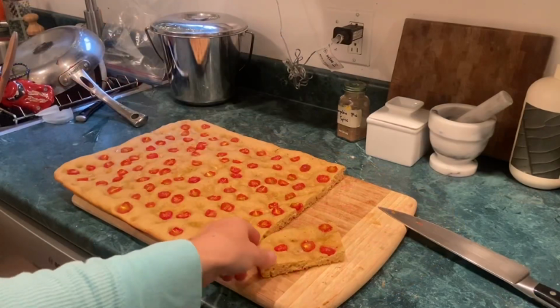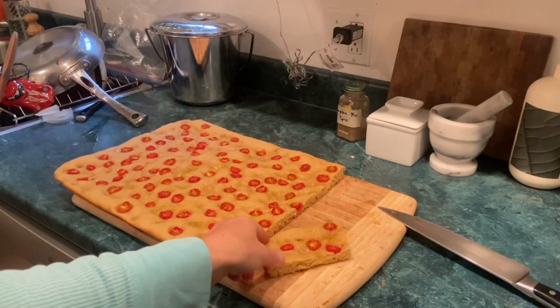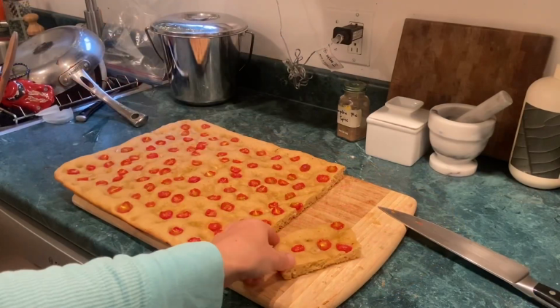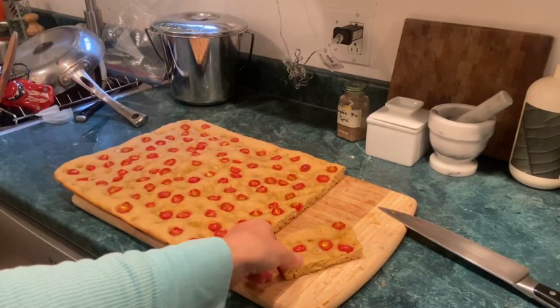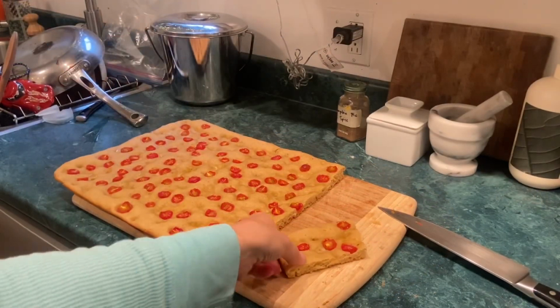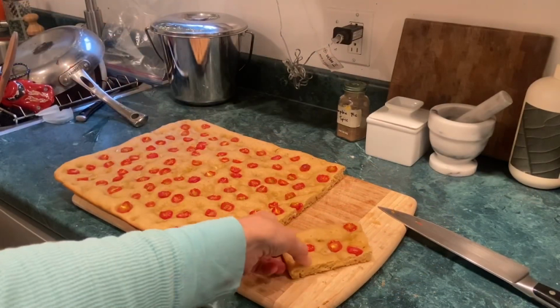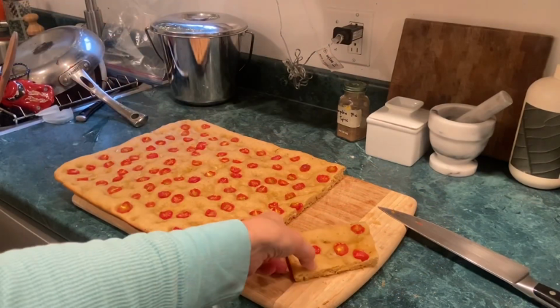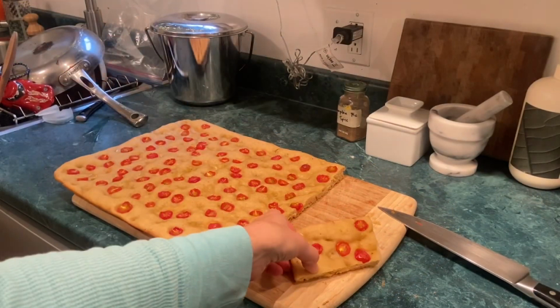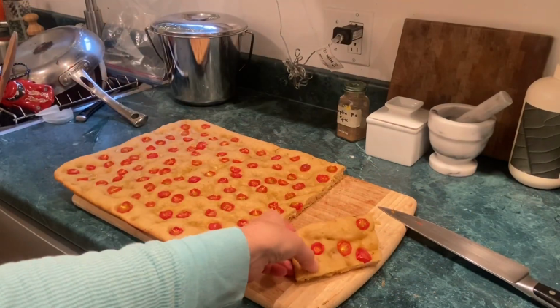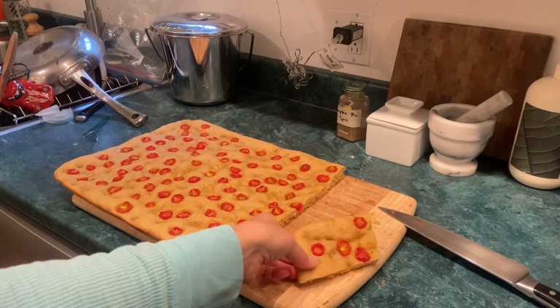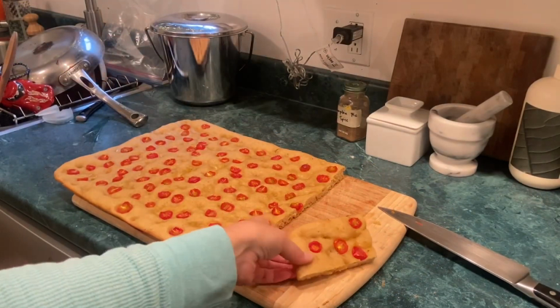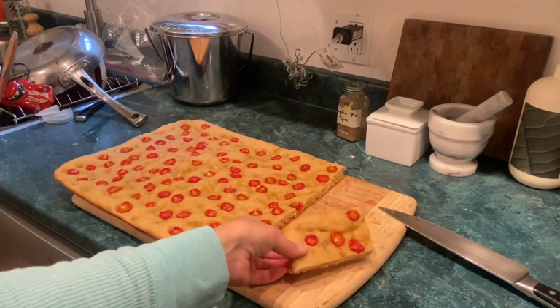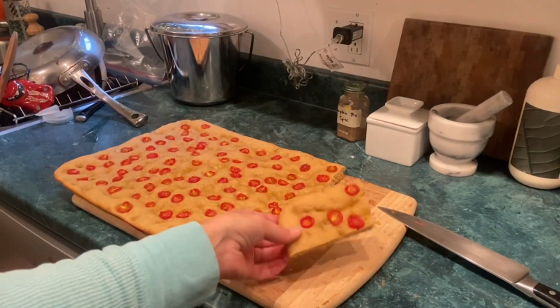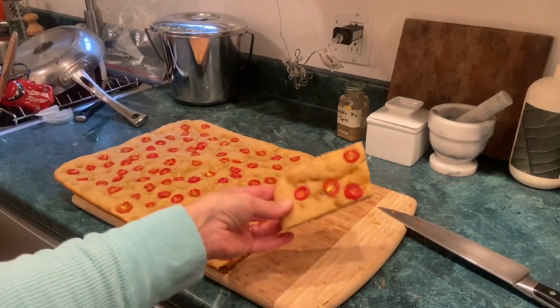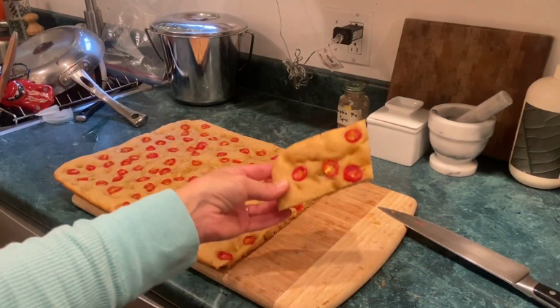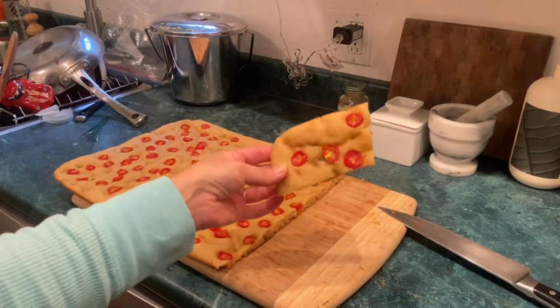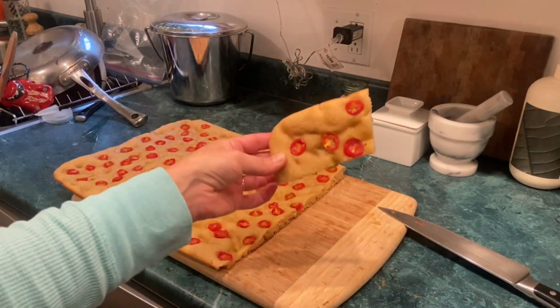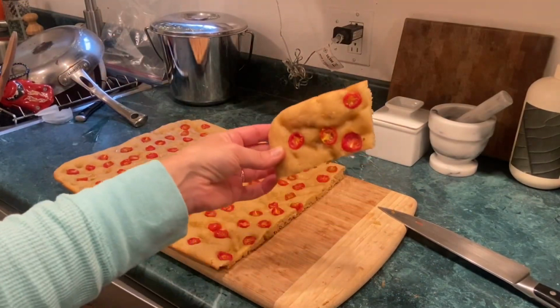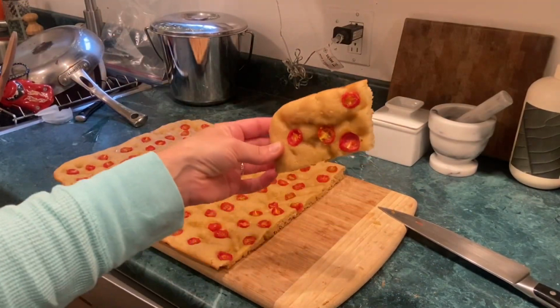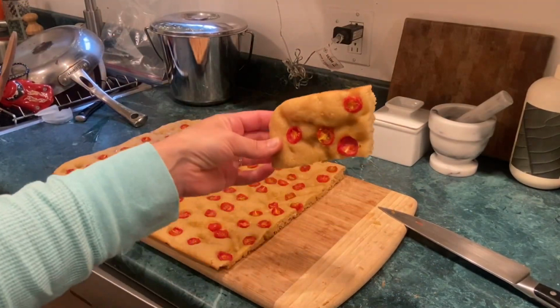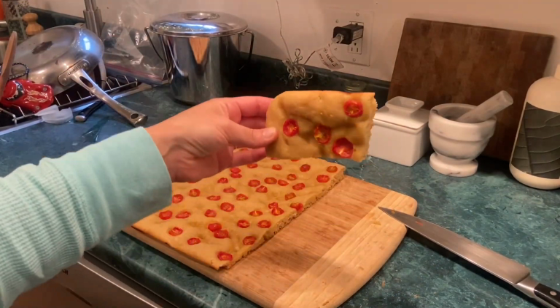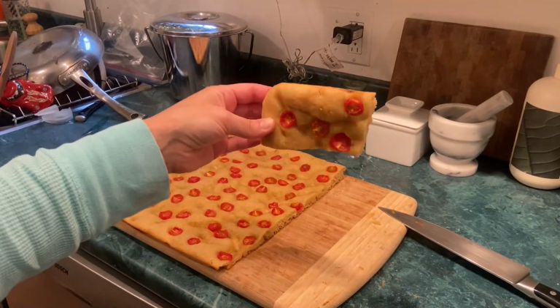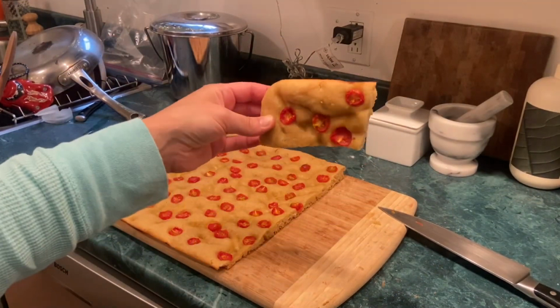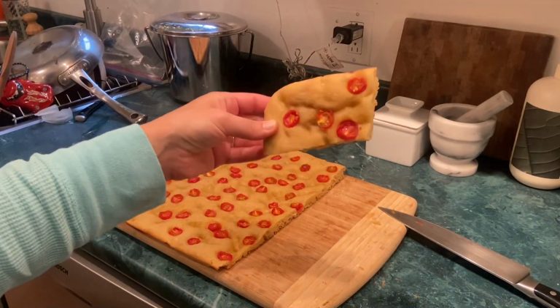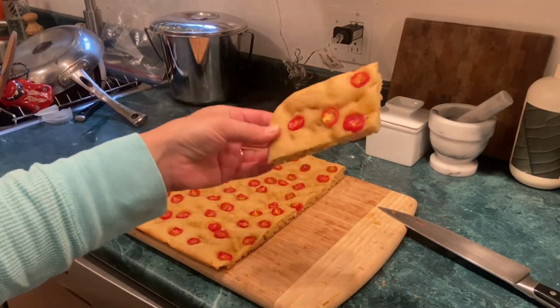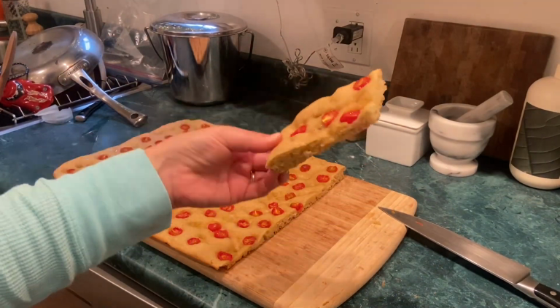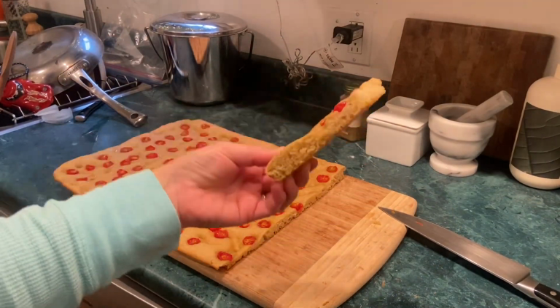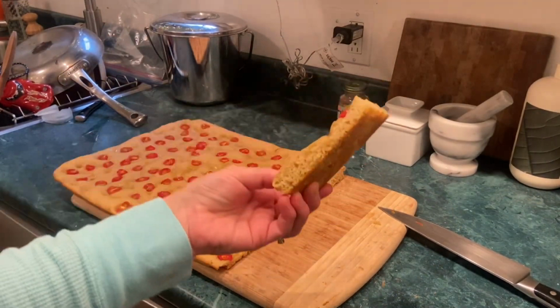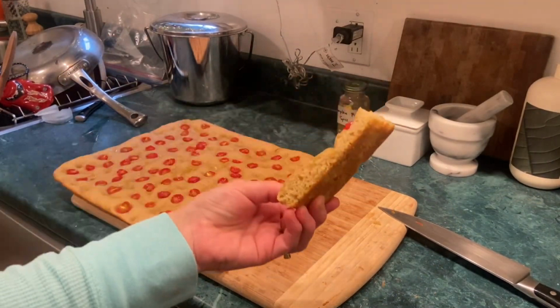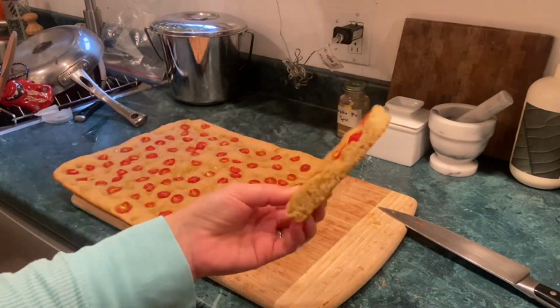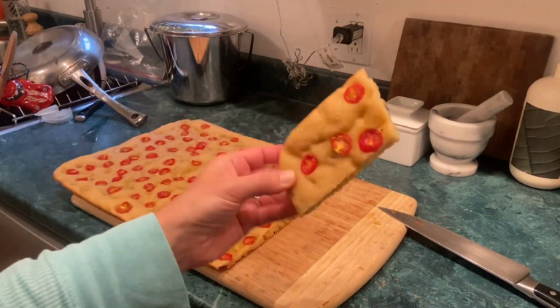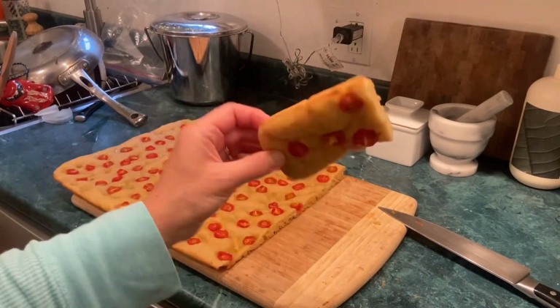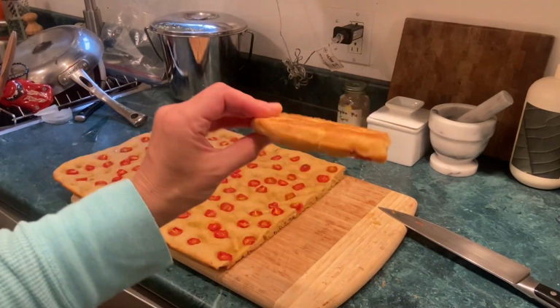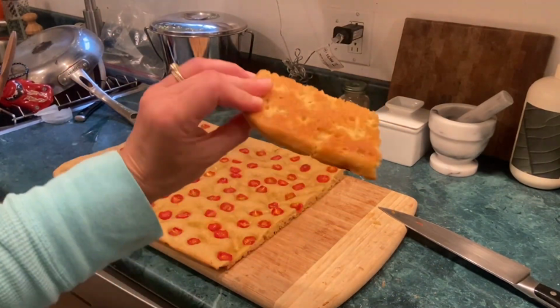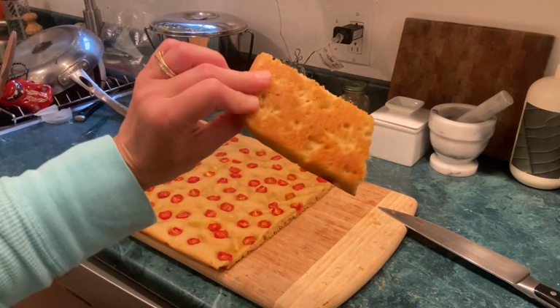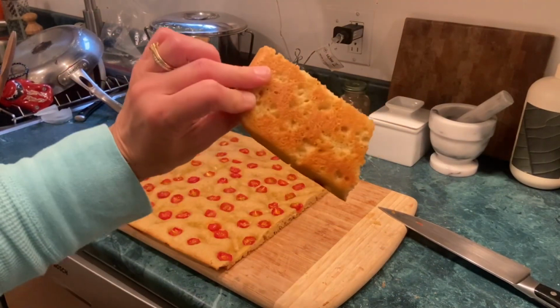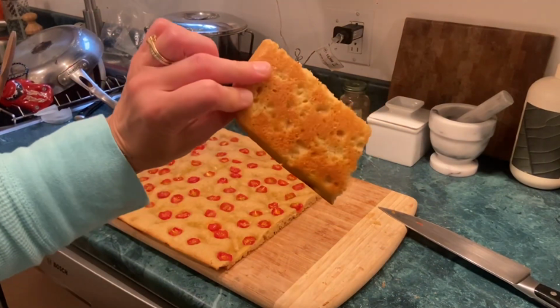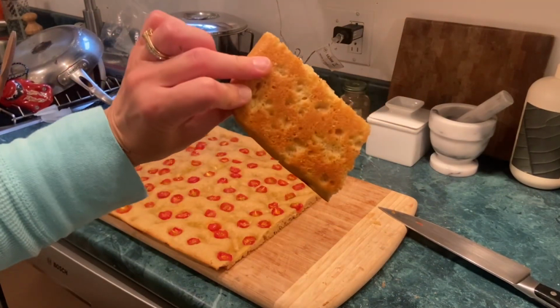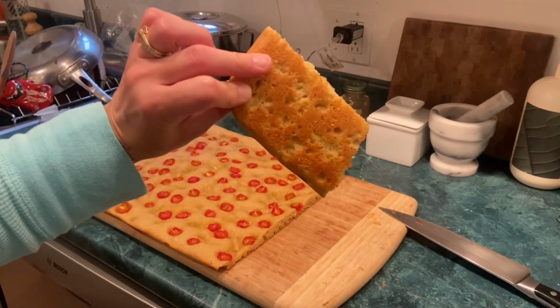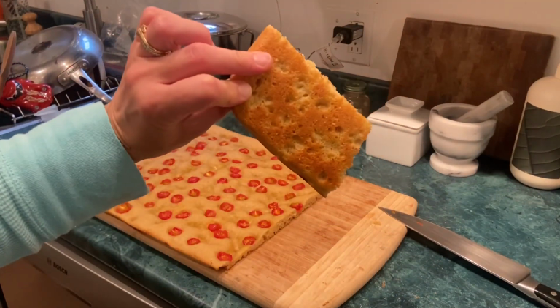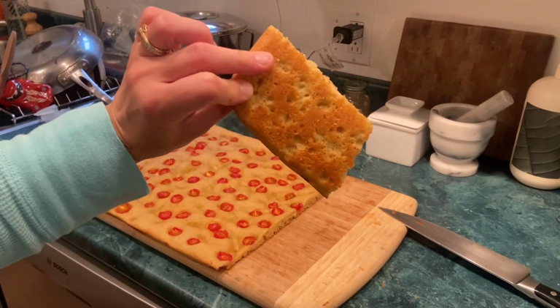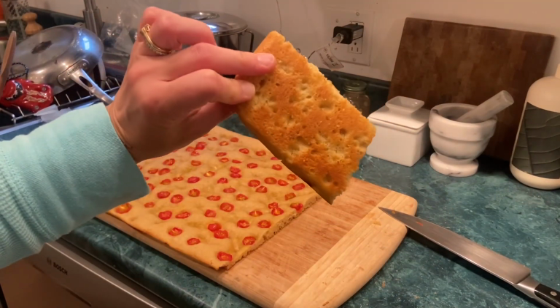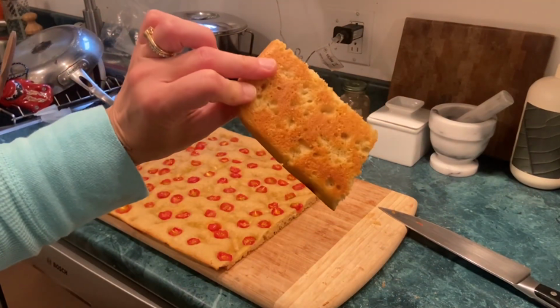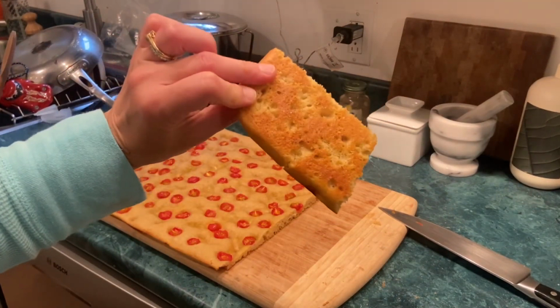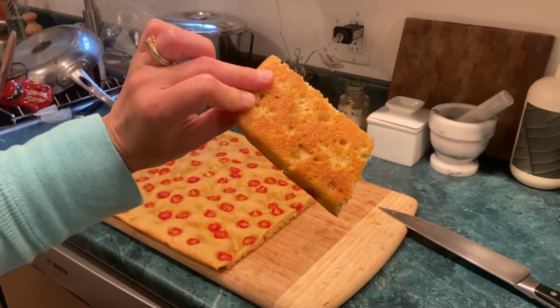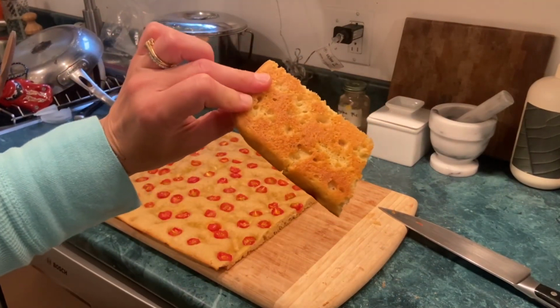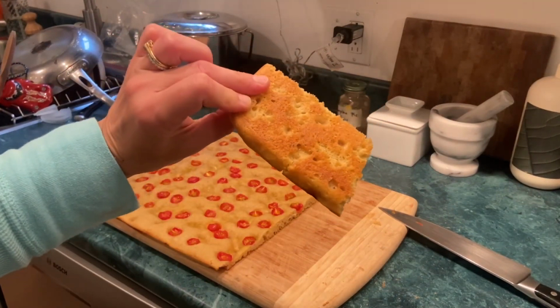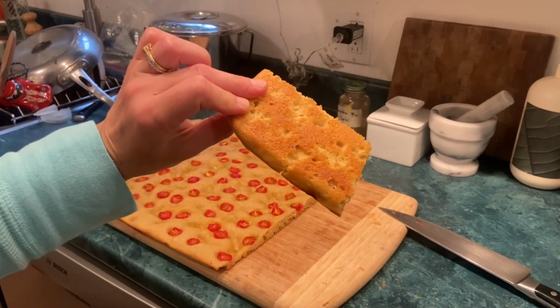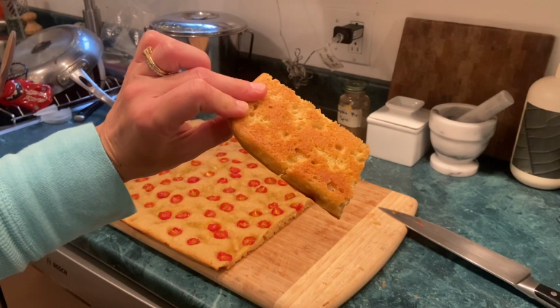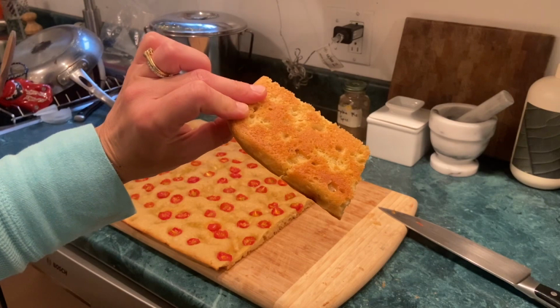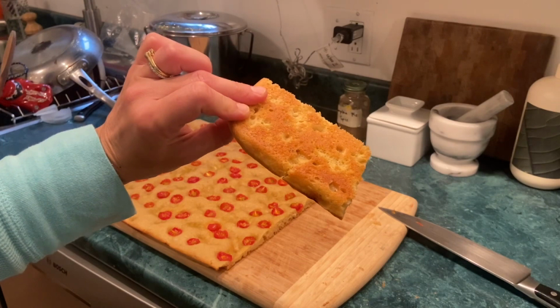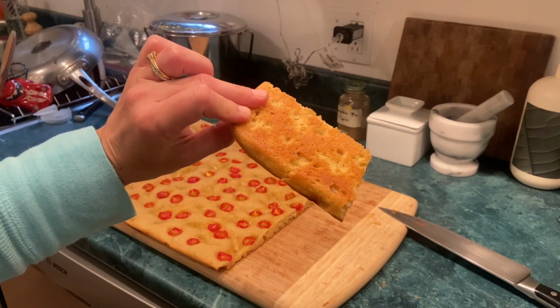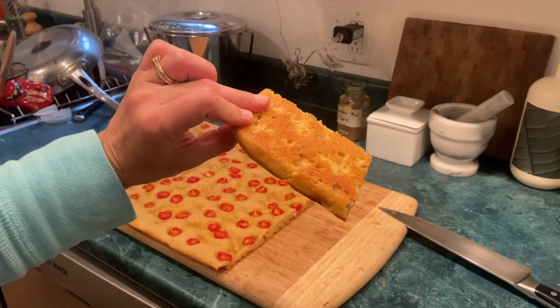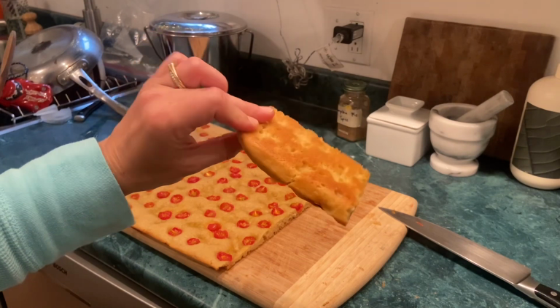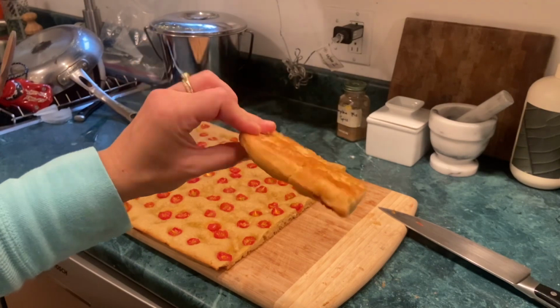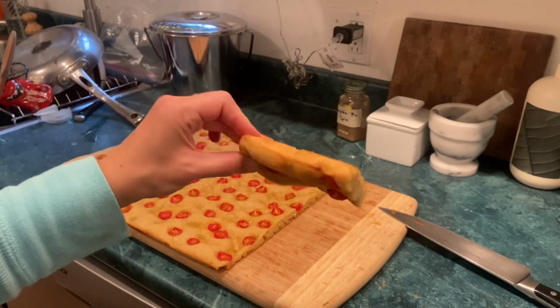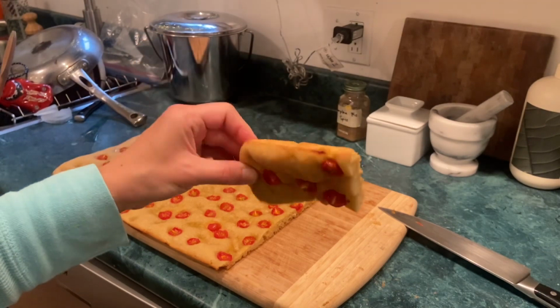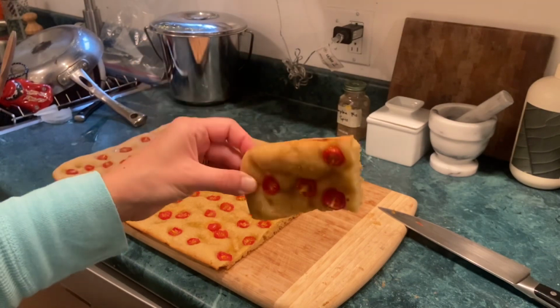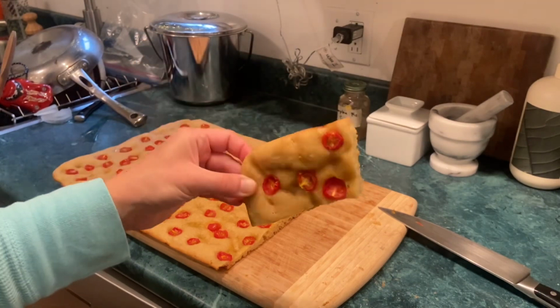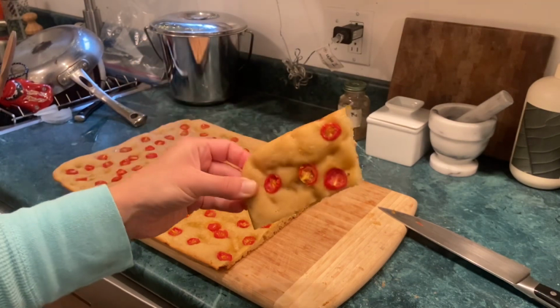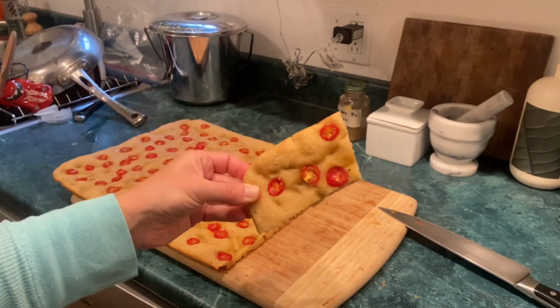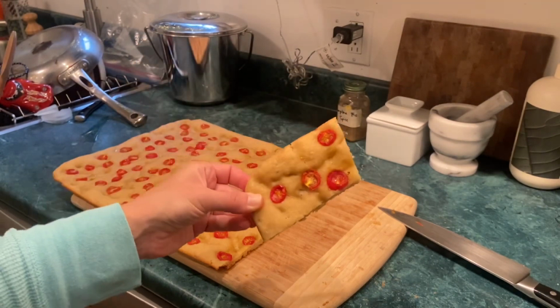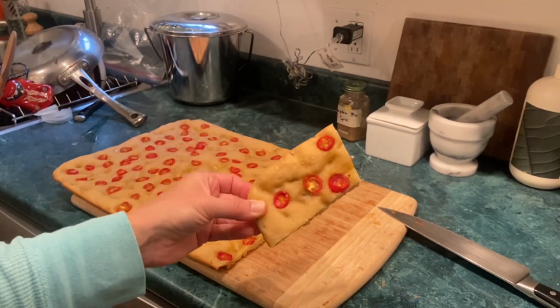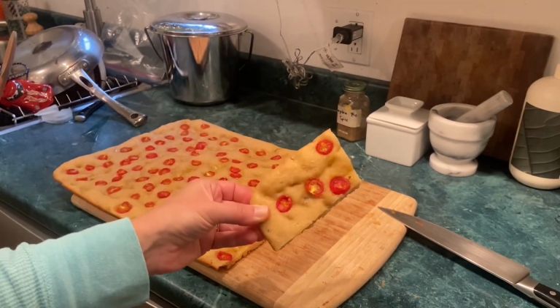I almost forgot to show you the bottom — it was so beautifully oily and crispy. Really good. I'll make this again.